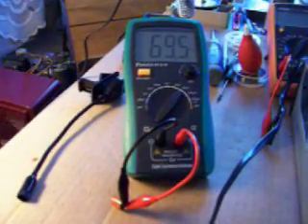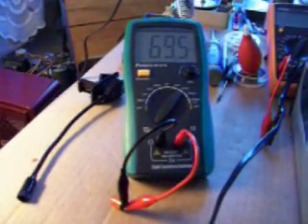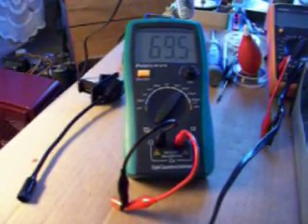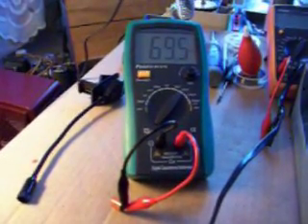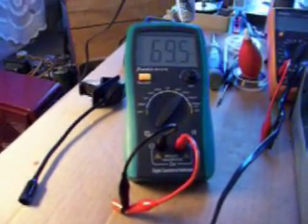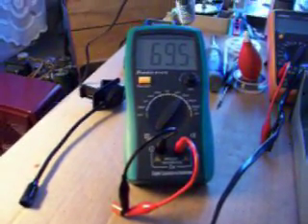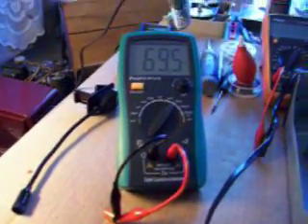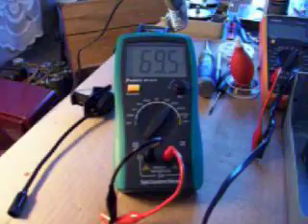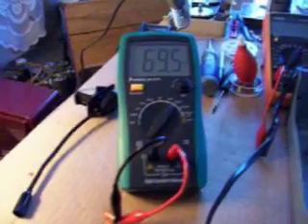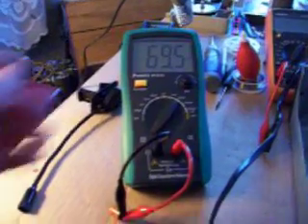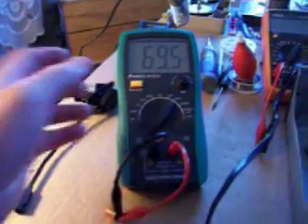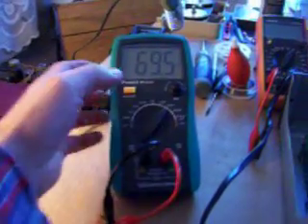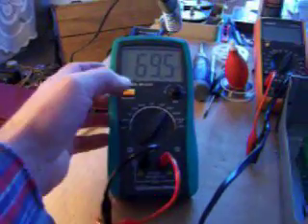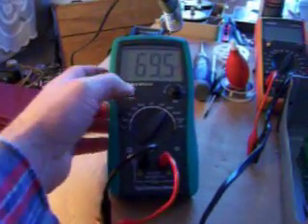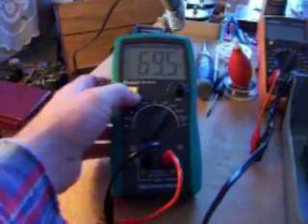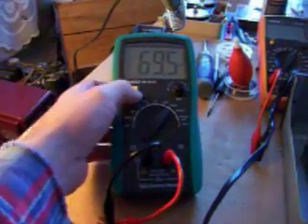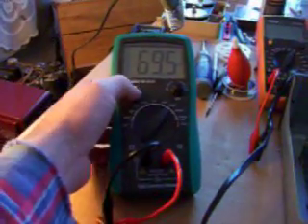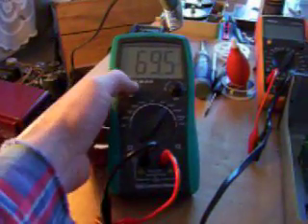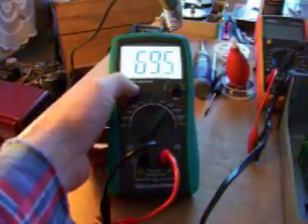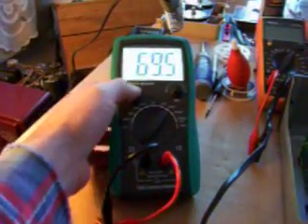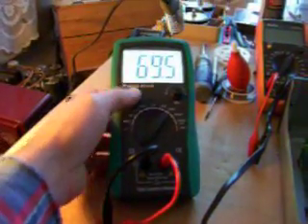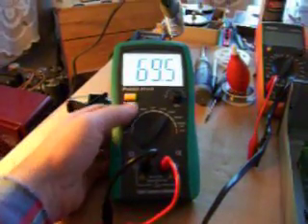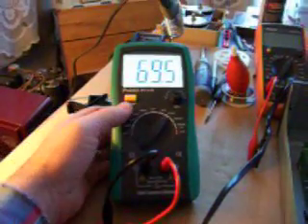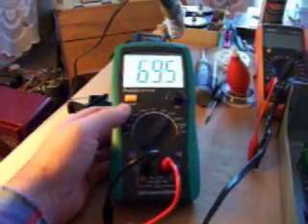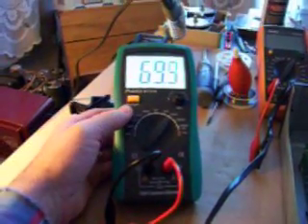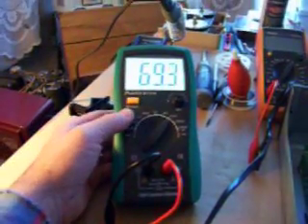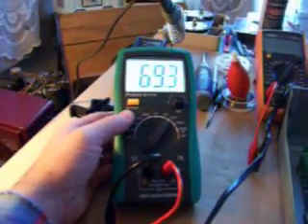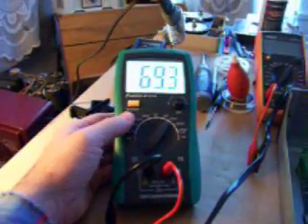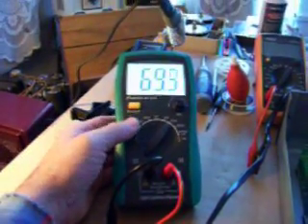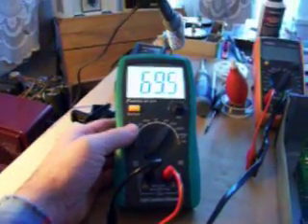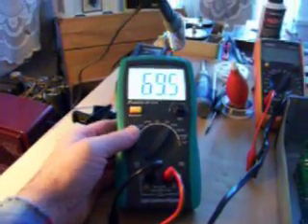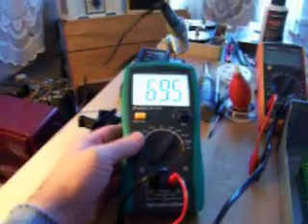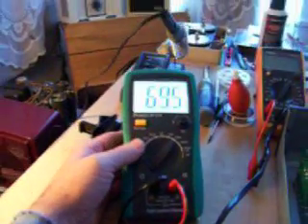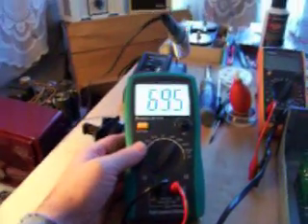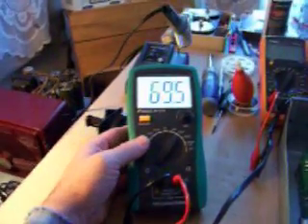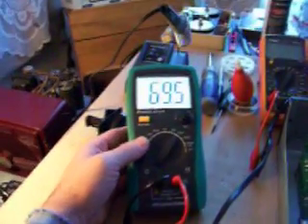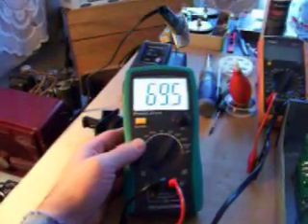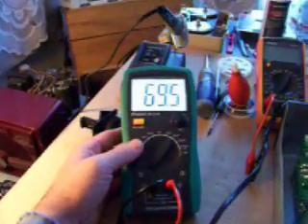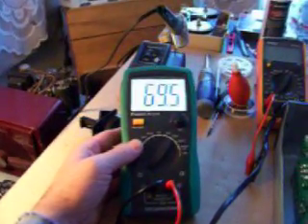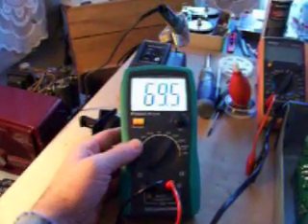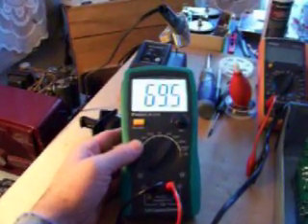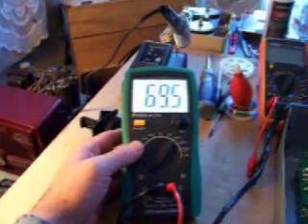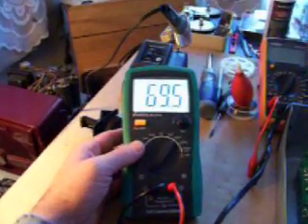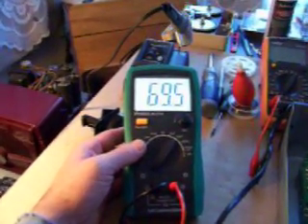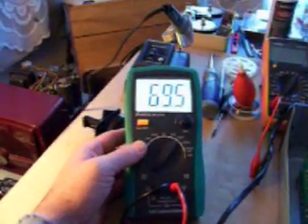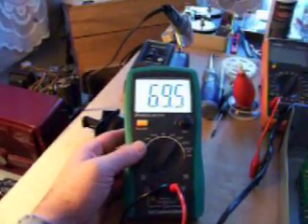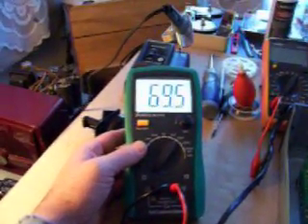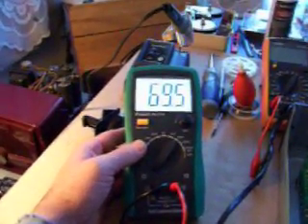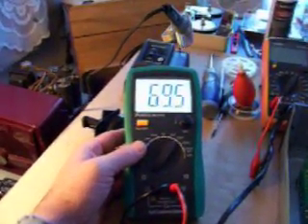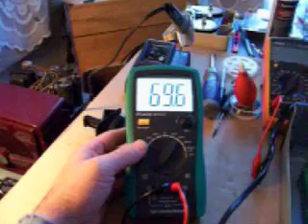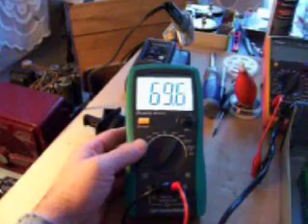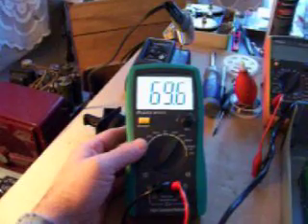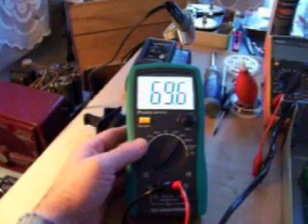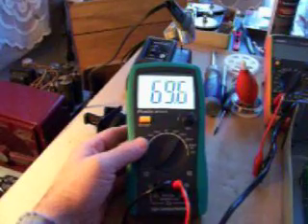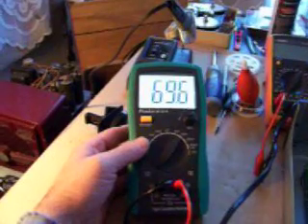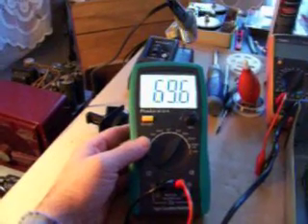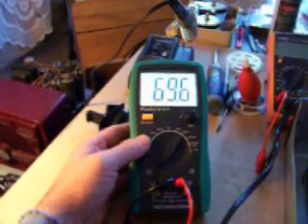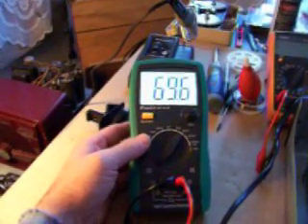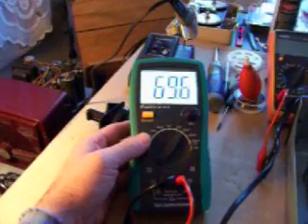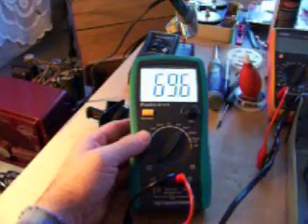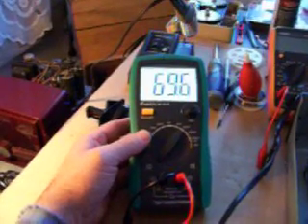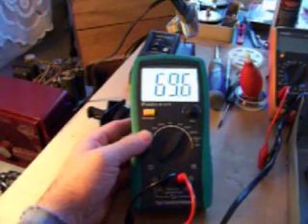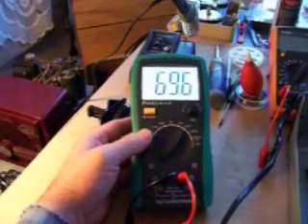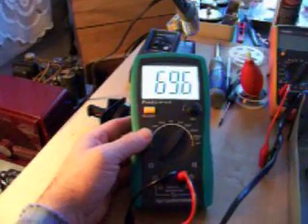And the display — pow! See how bright that display is? That makes for really nice night usage.